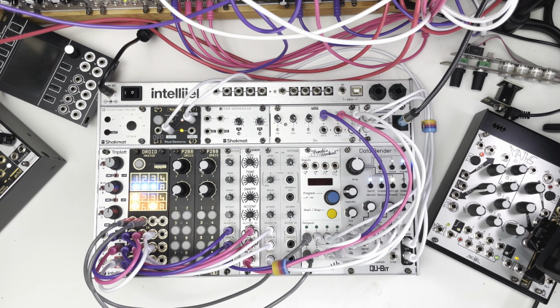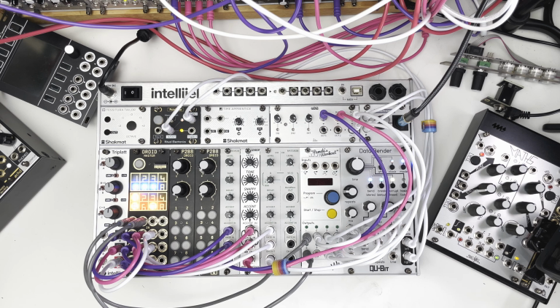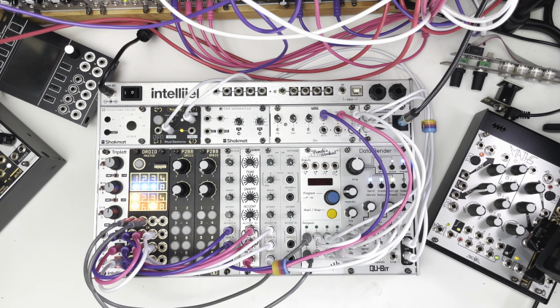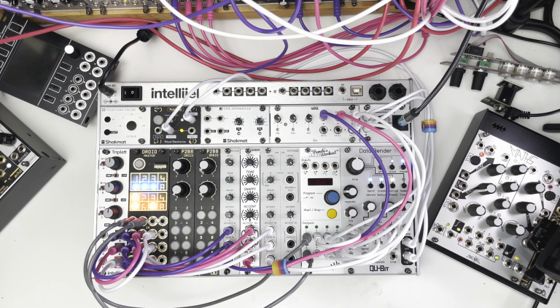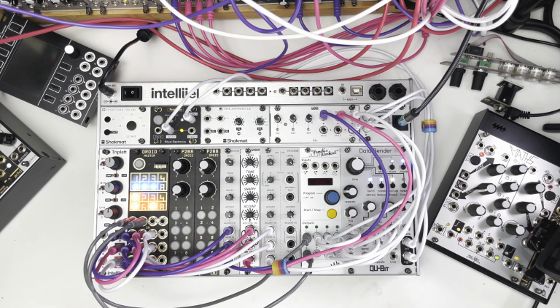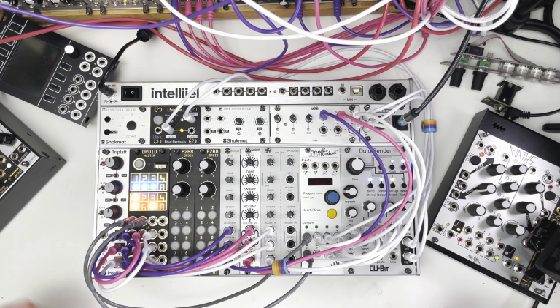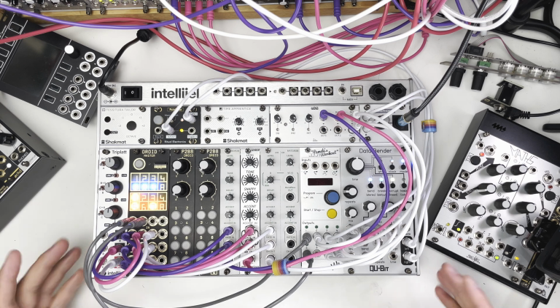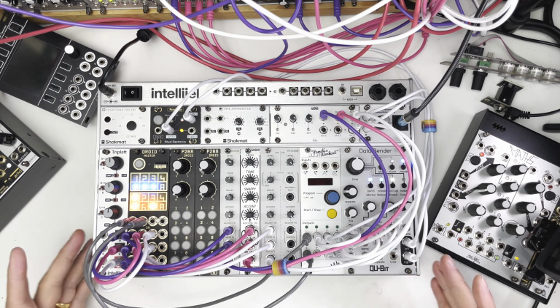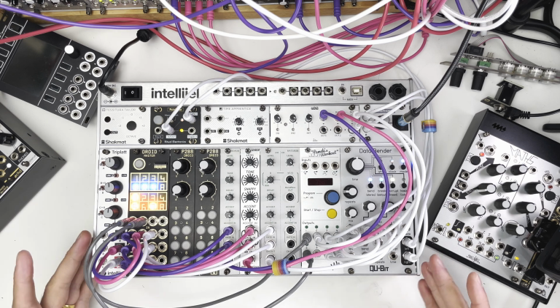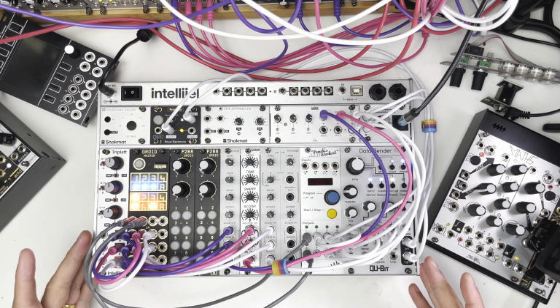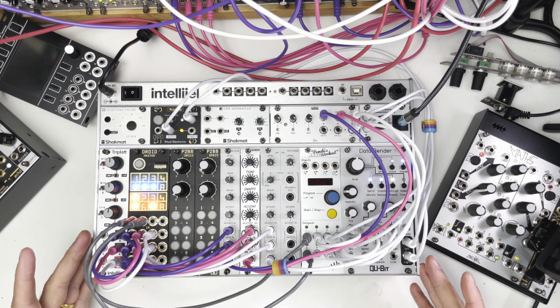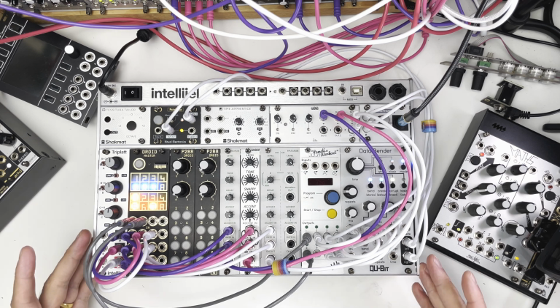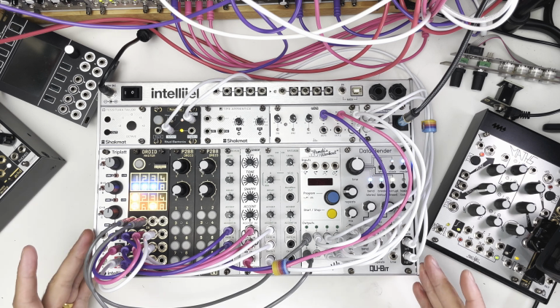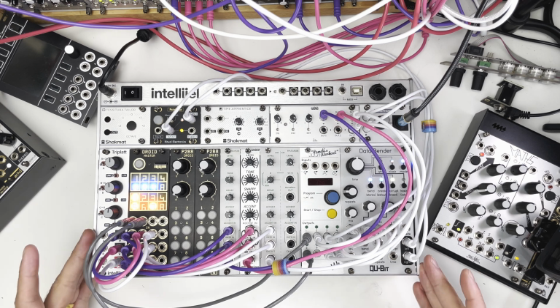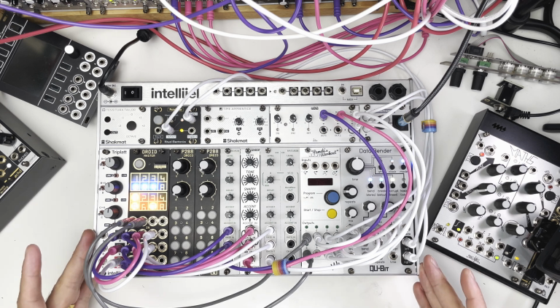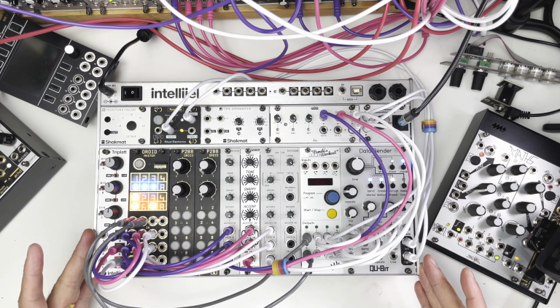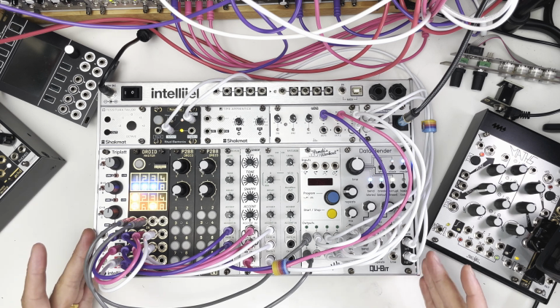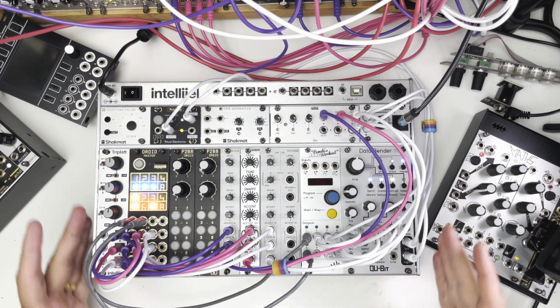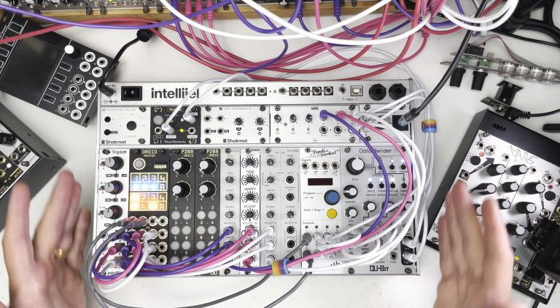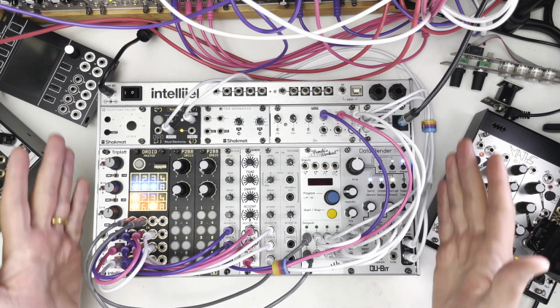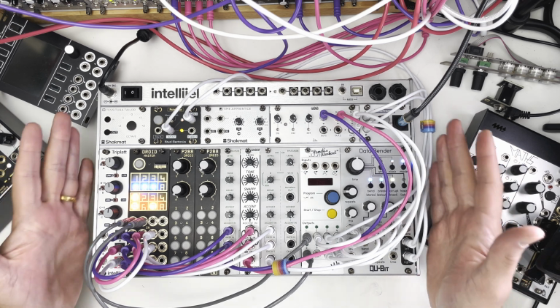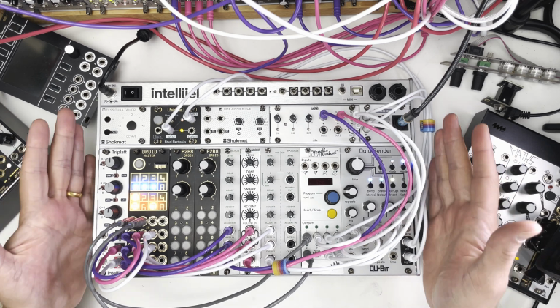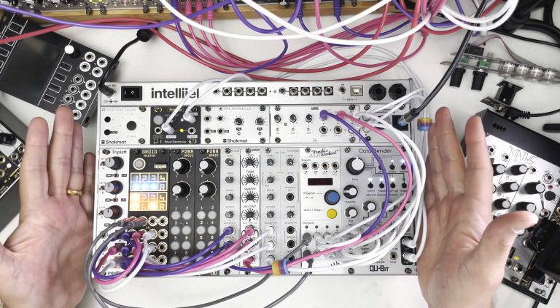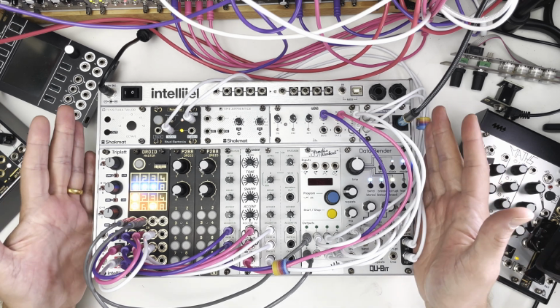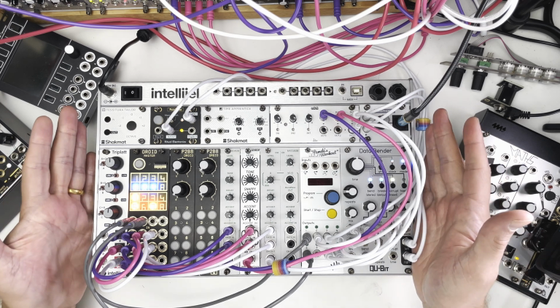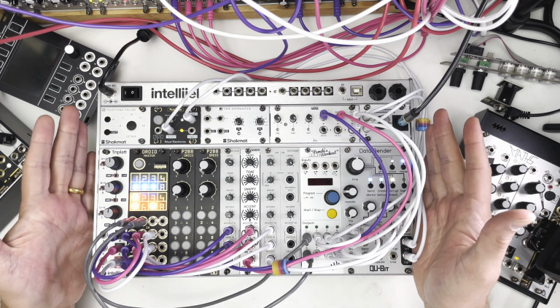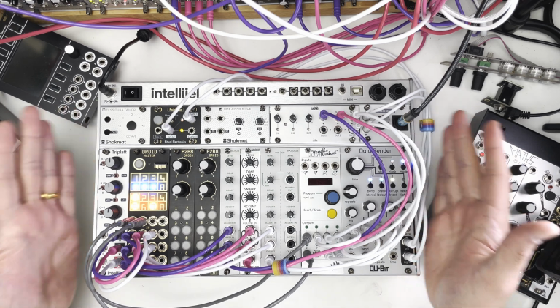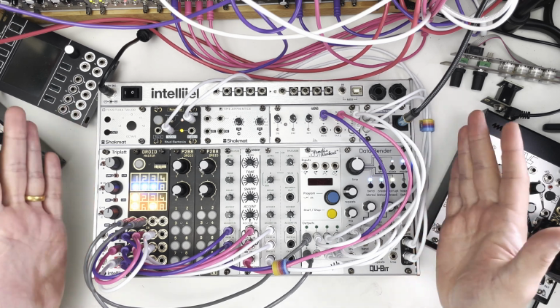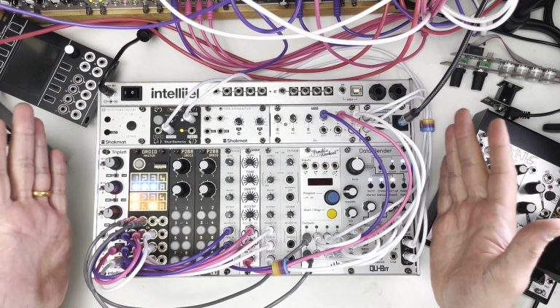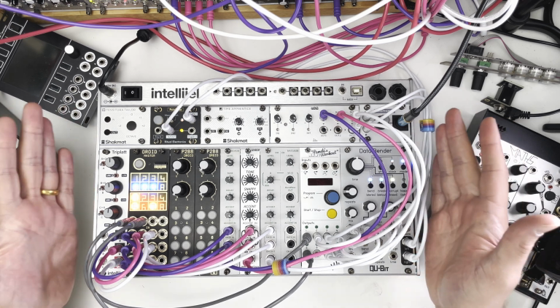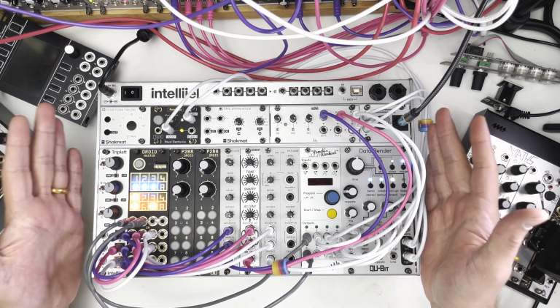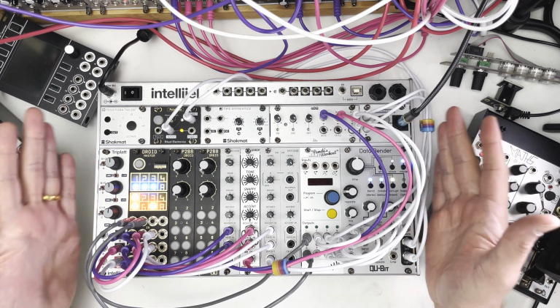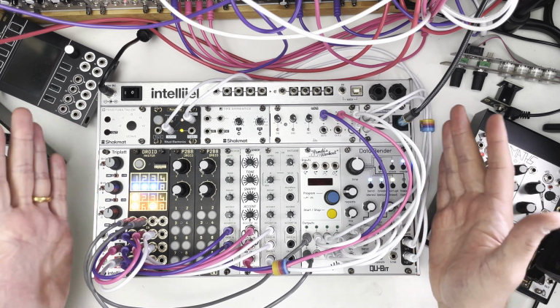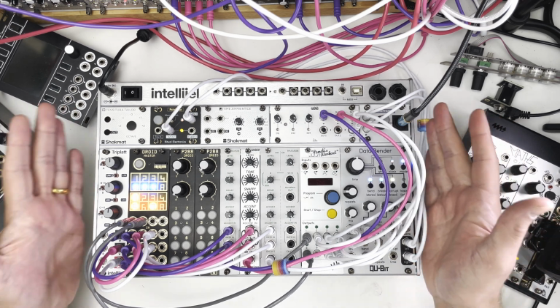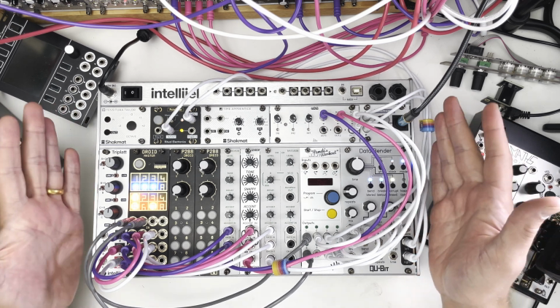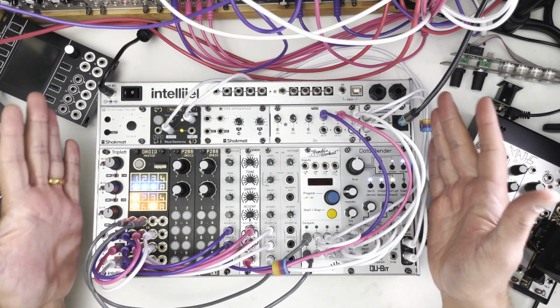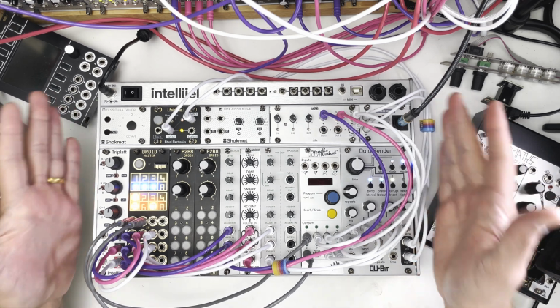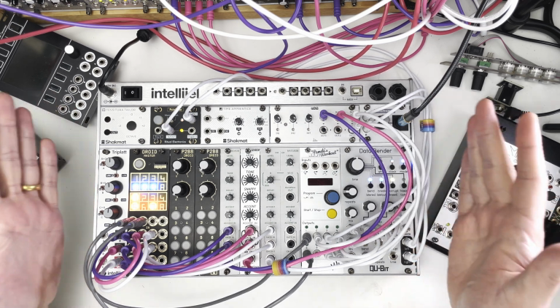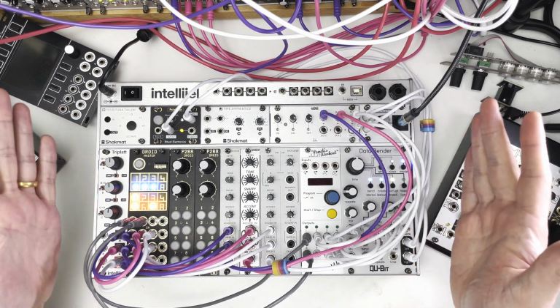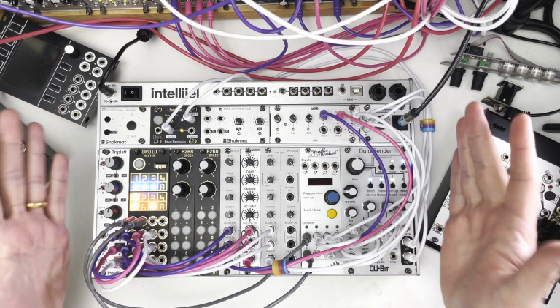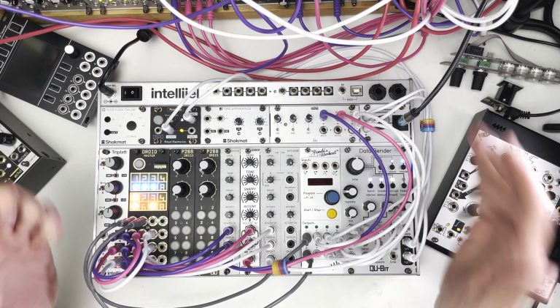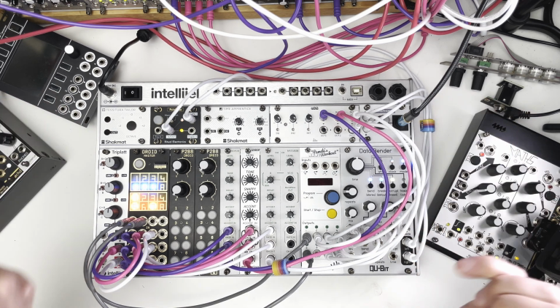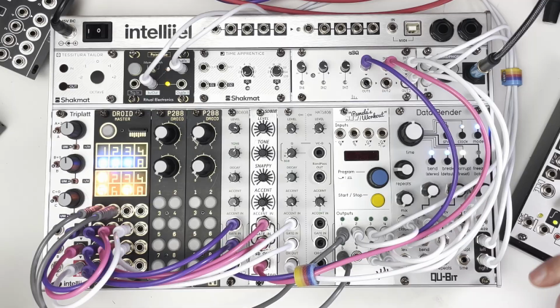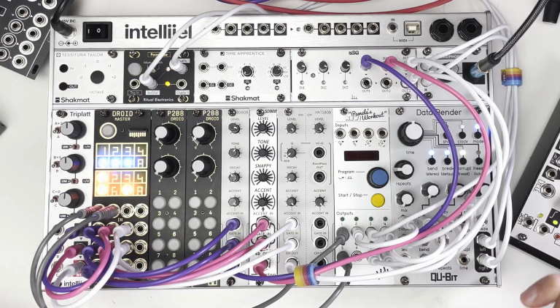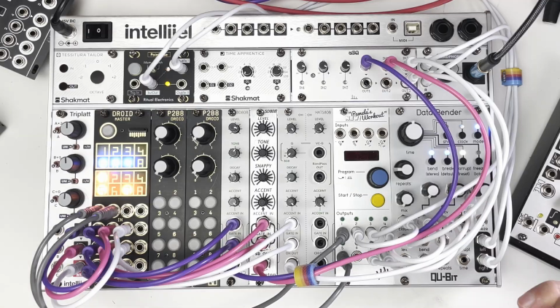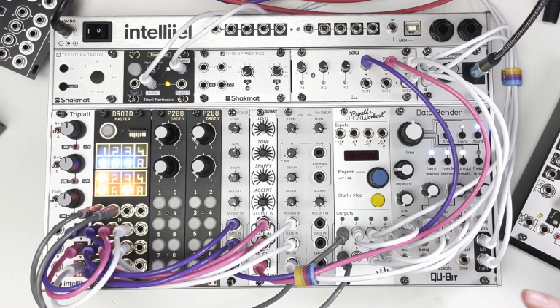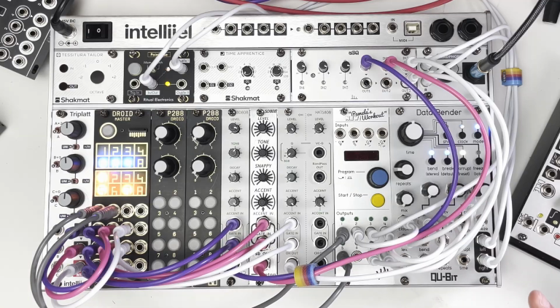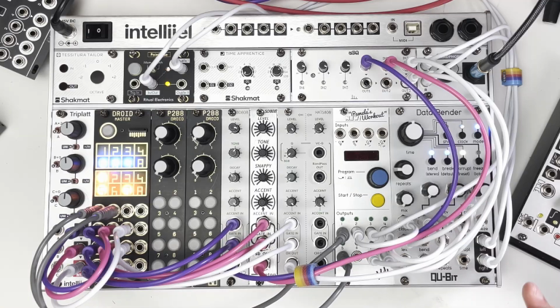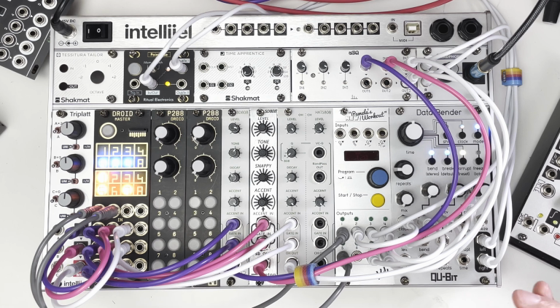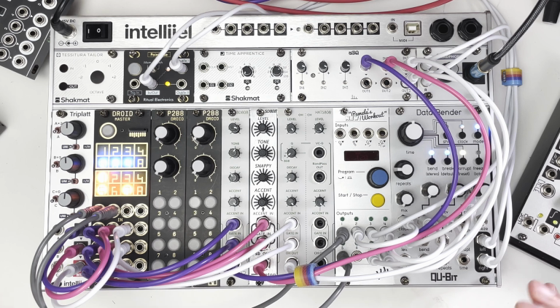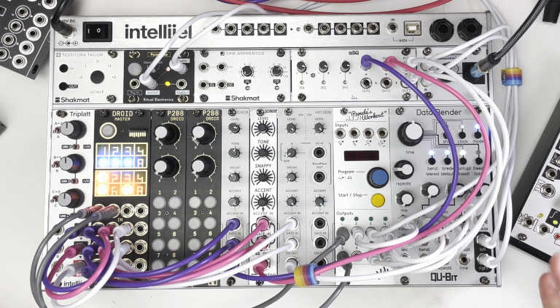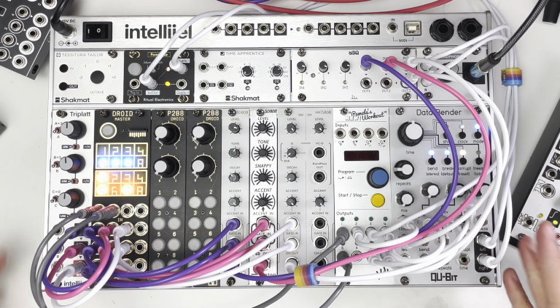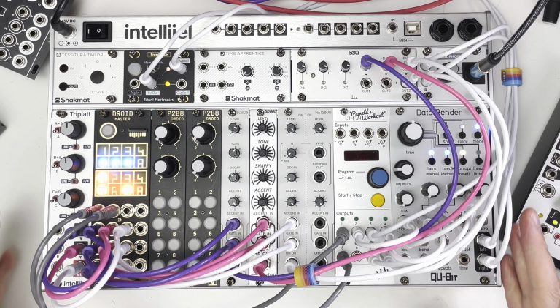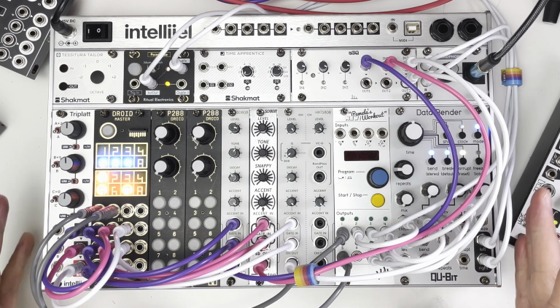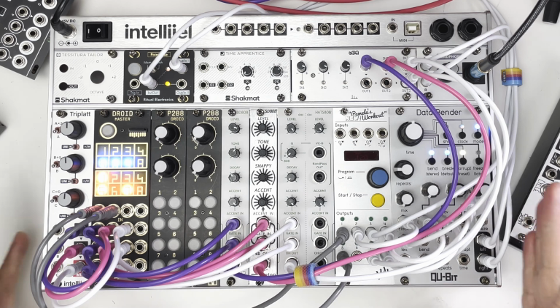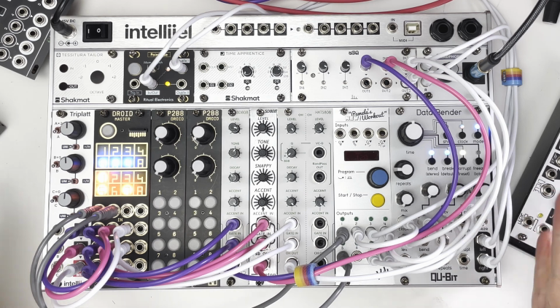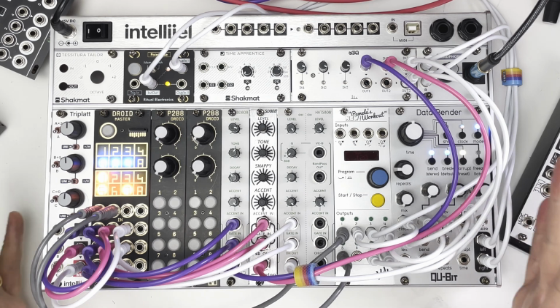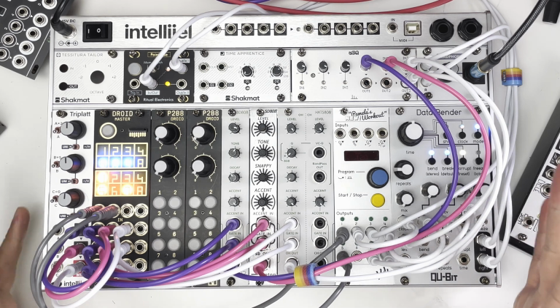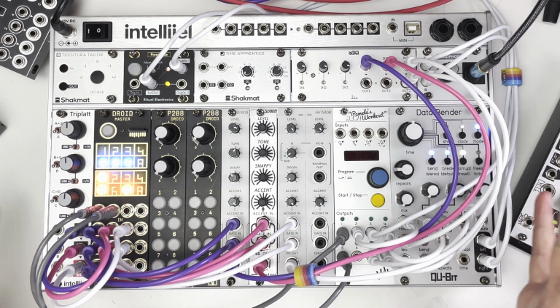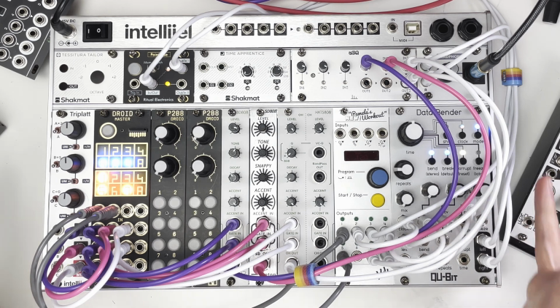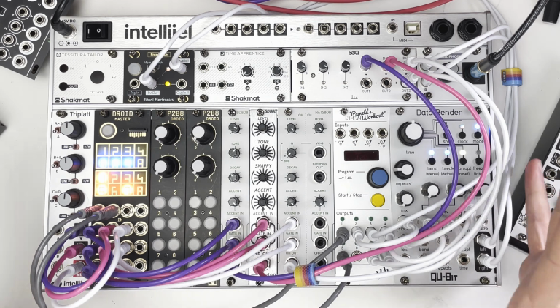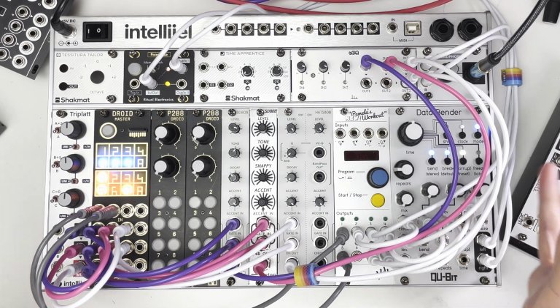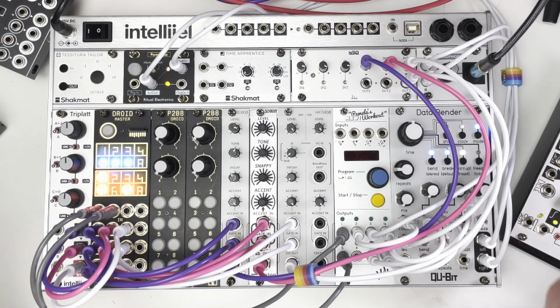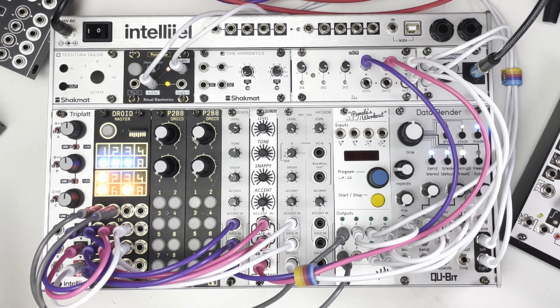Hello, how are you doing? Let me introduce you to my tiny little glitchy drummer. It's awesome and I love it.